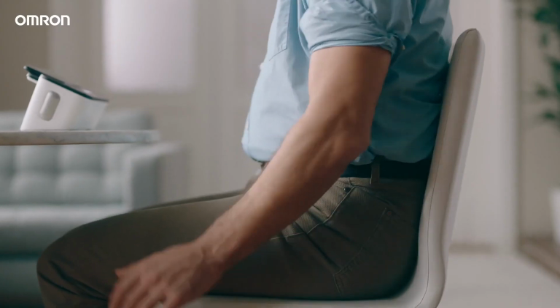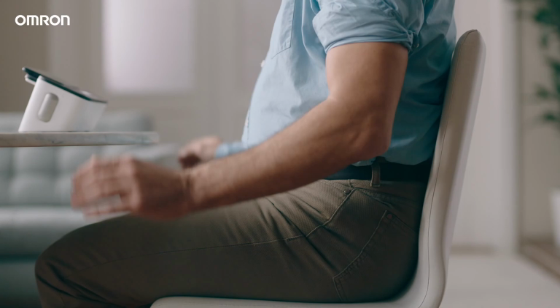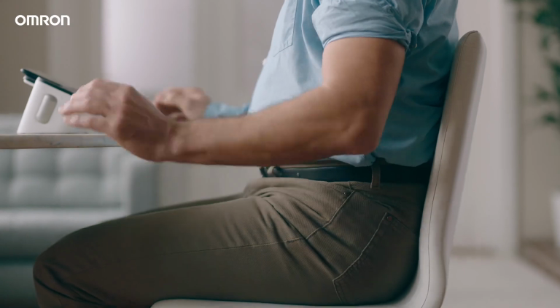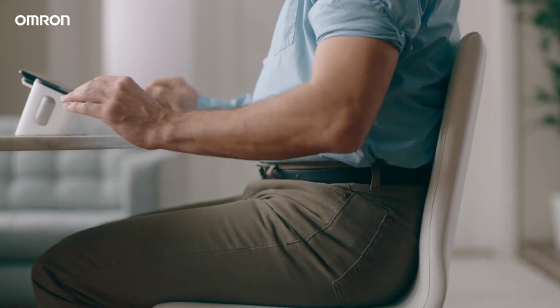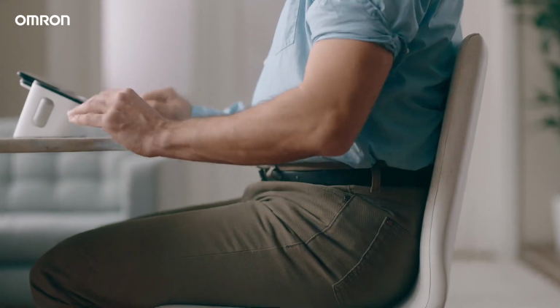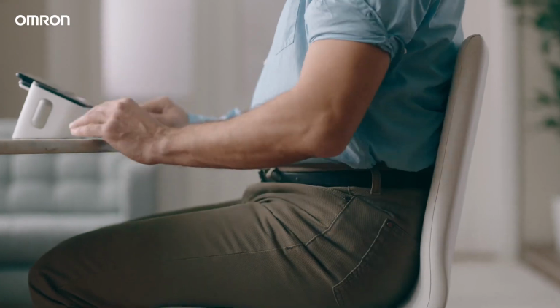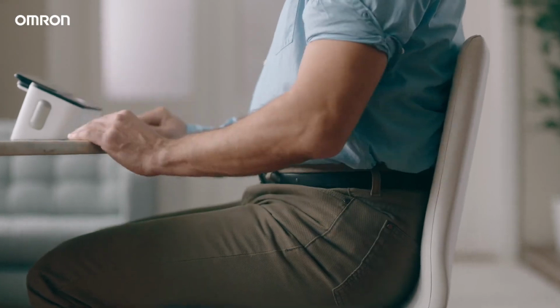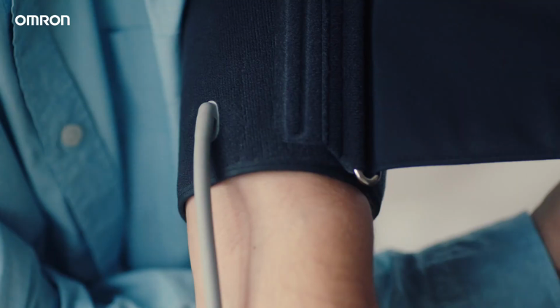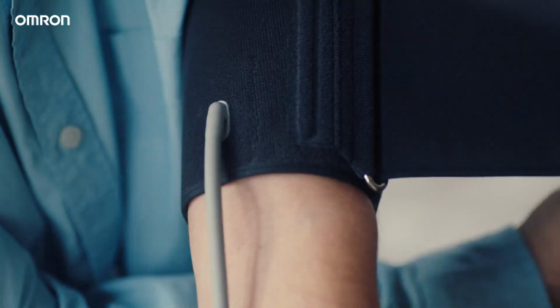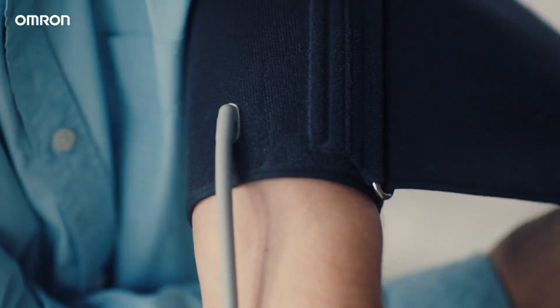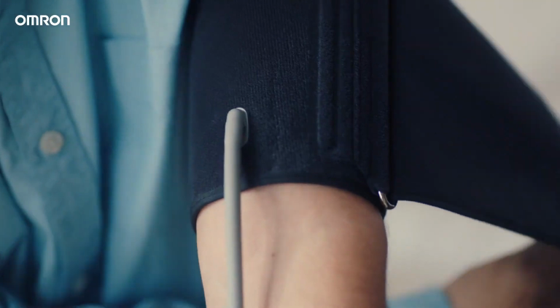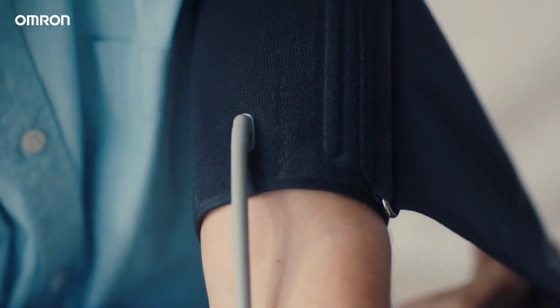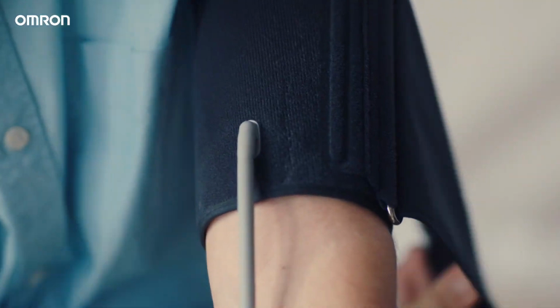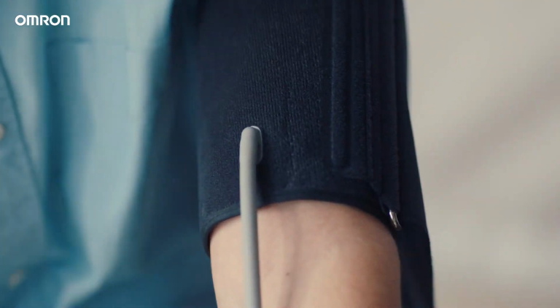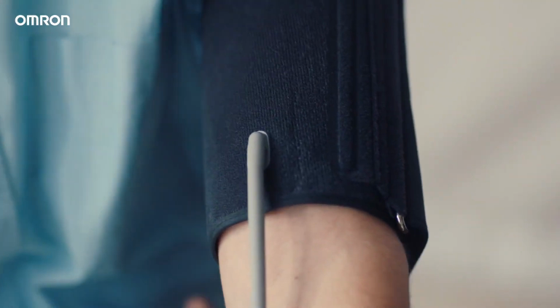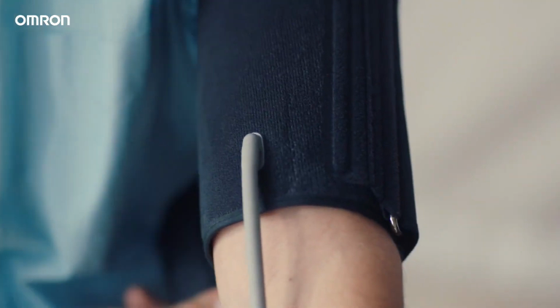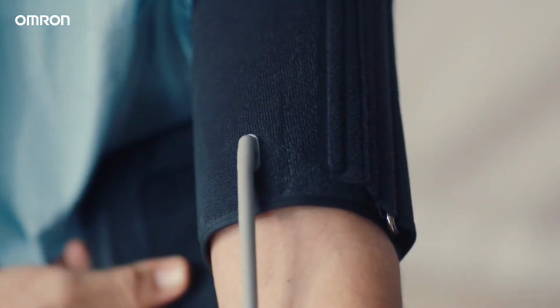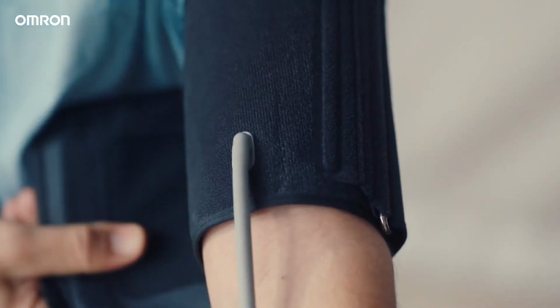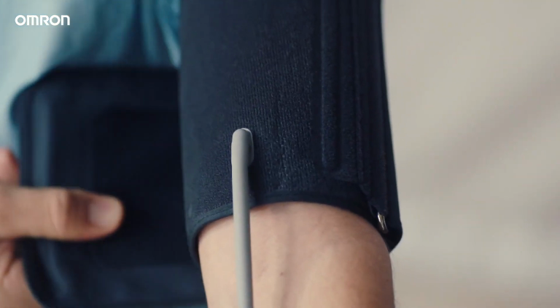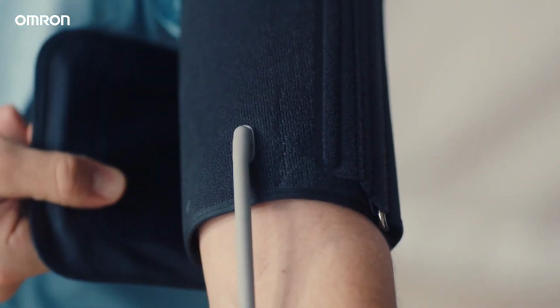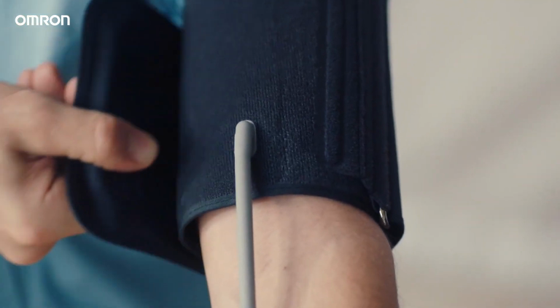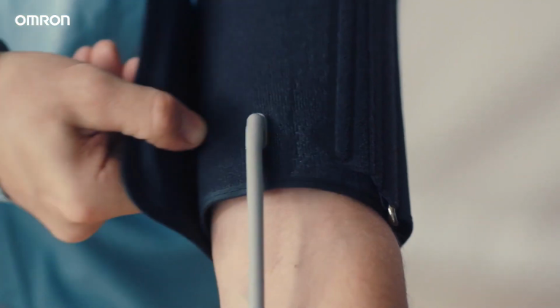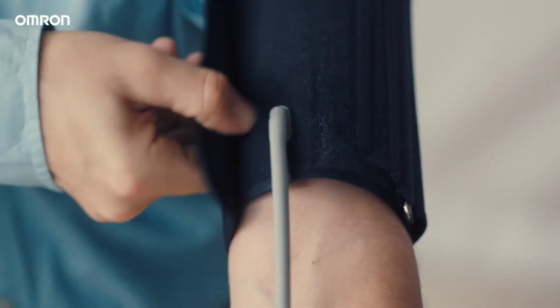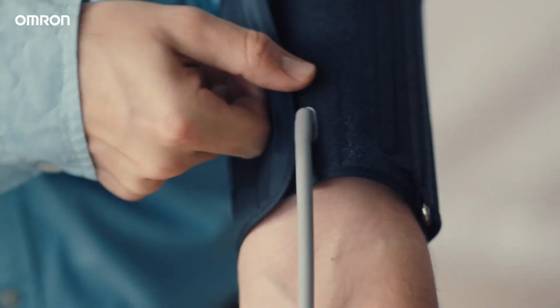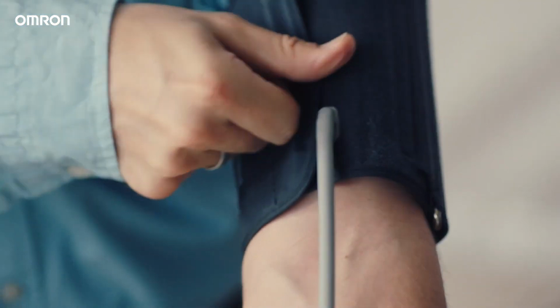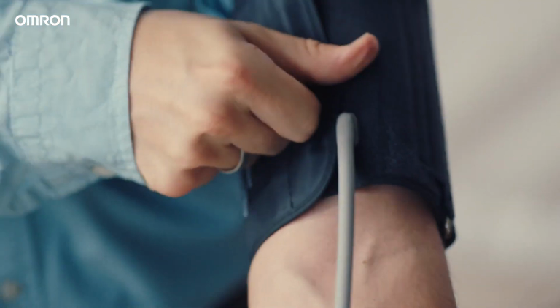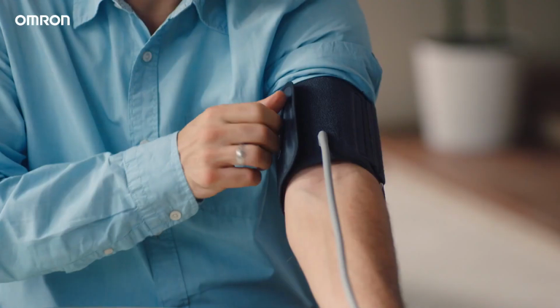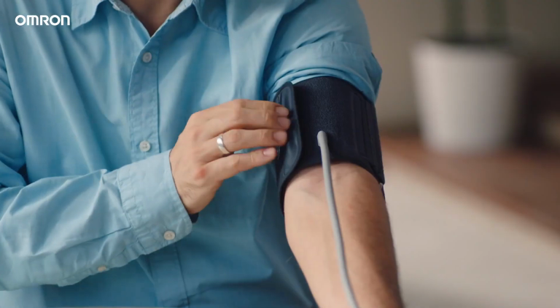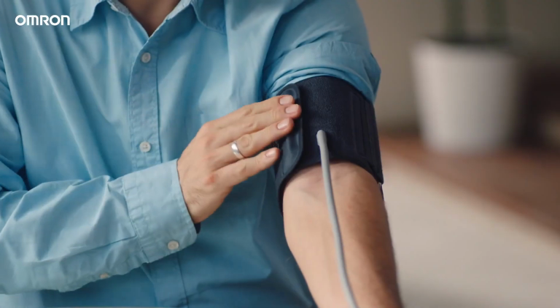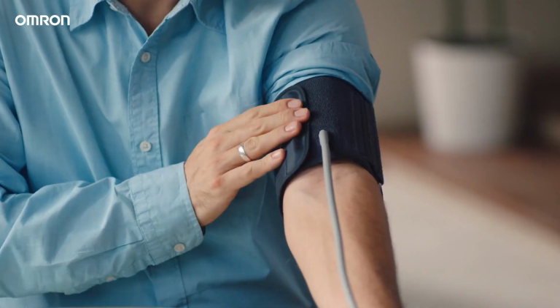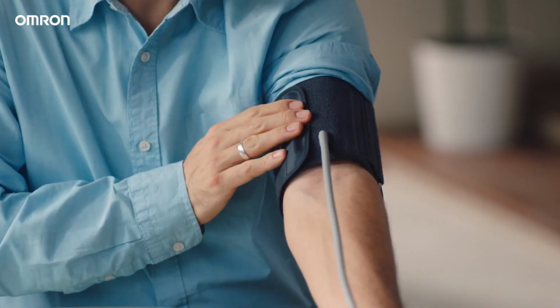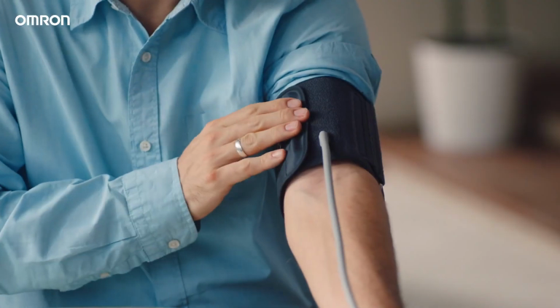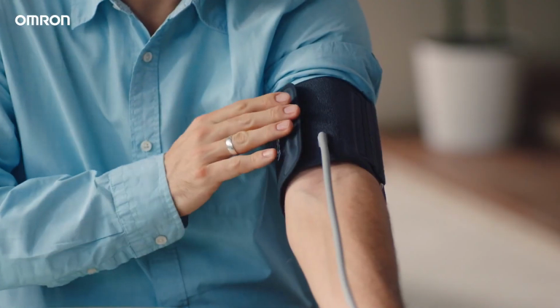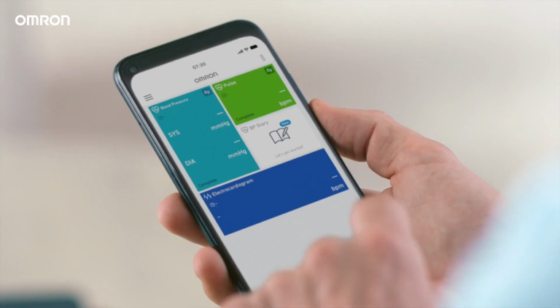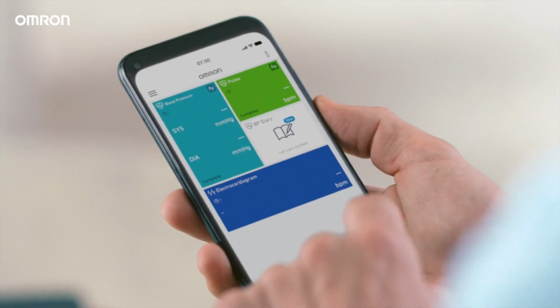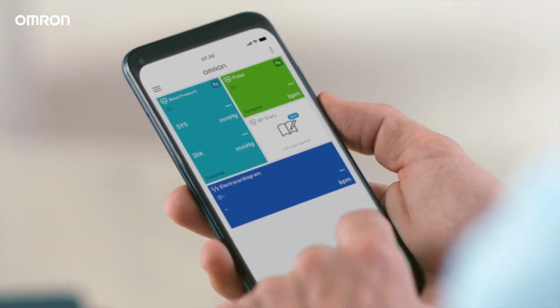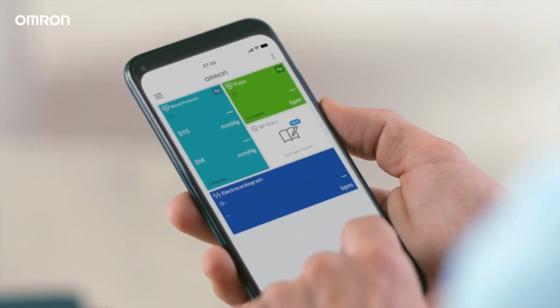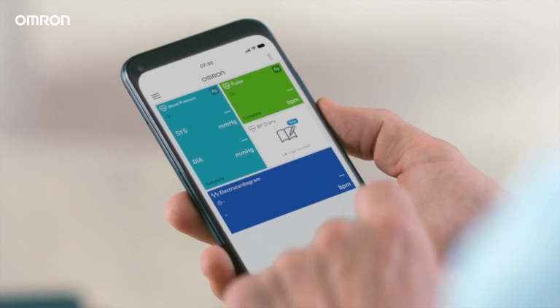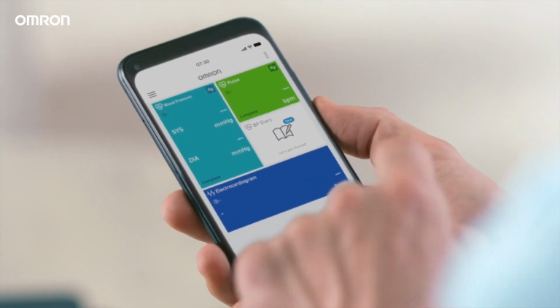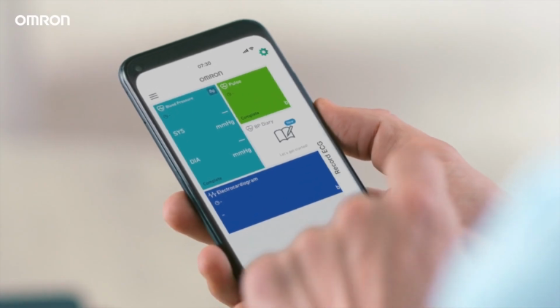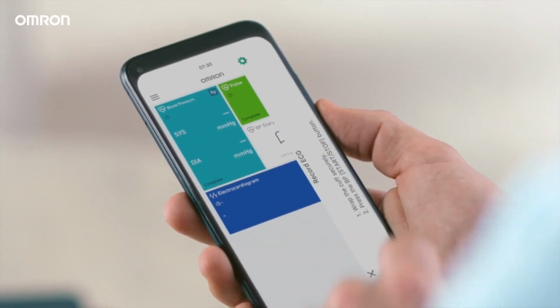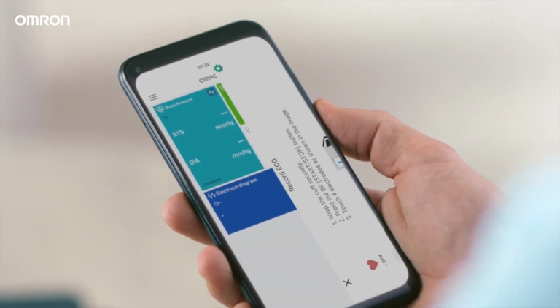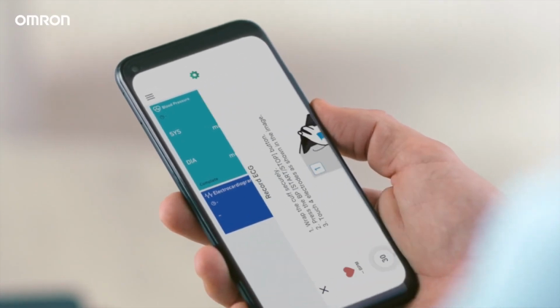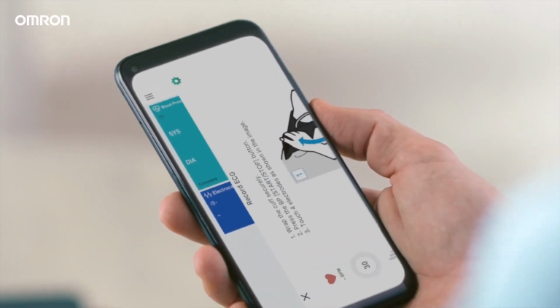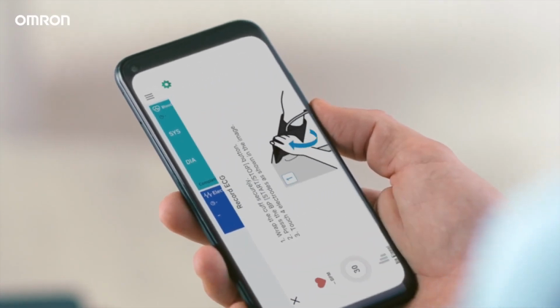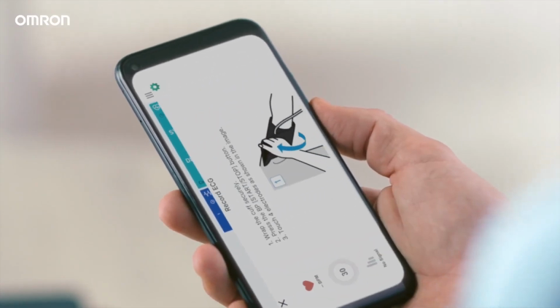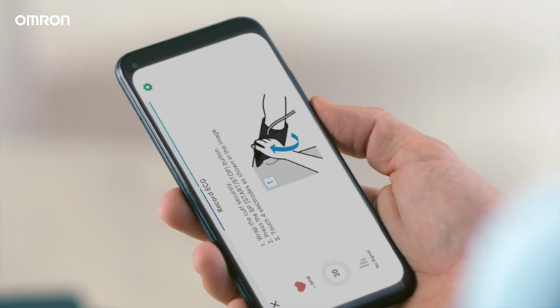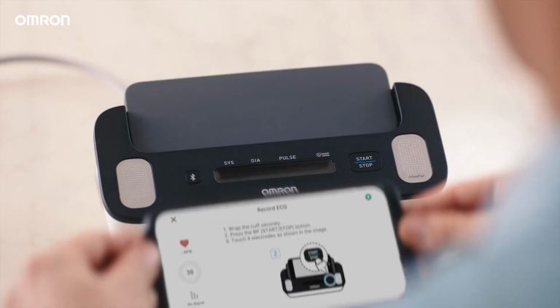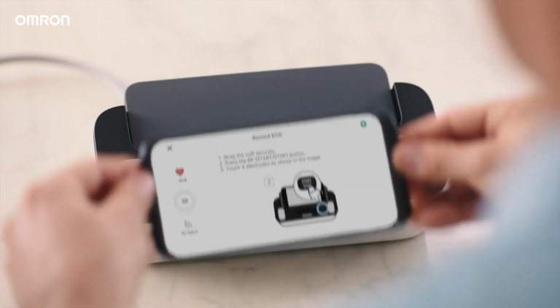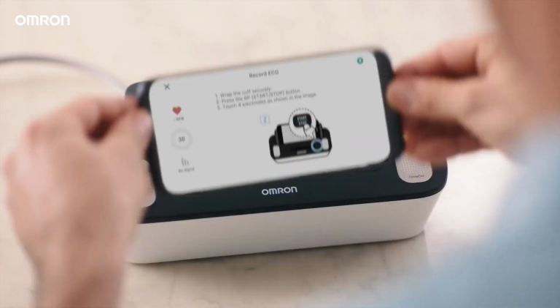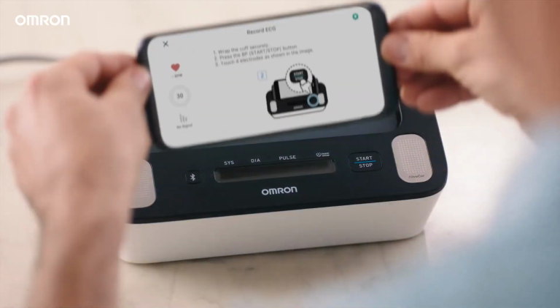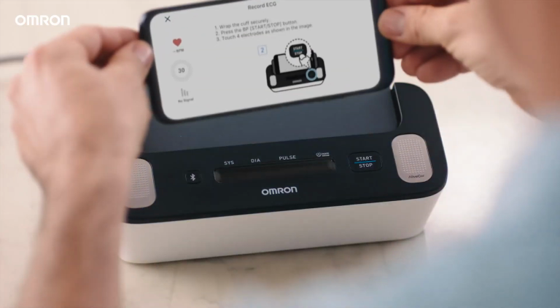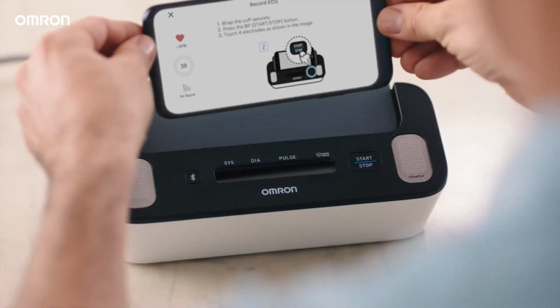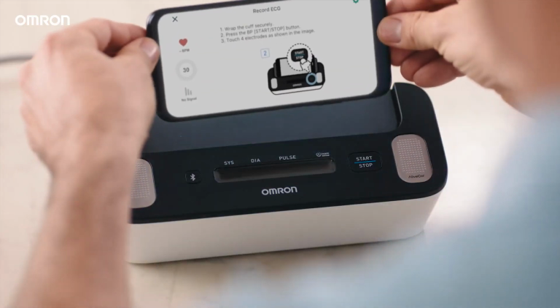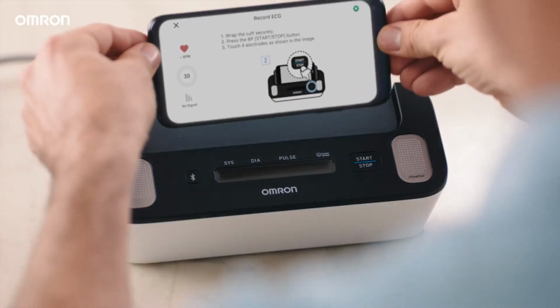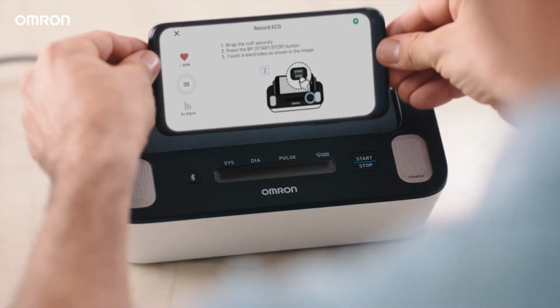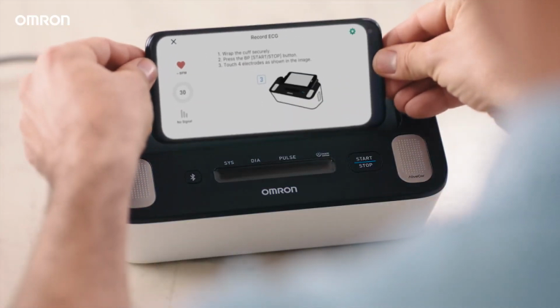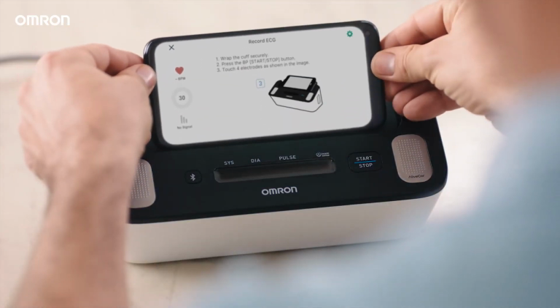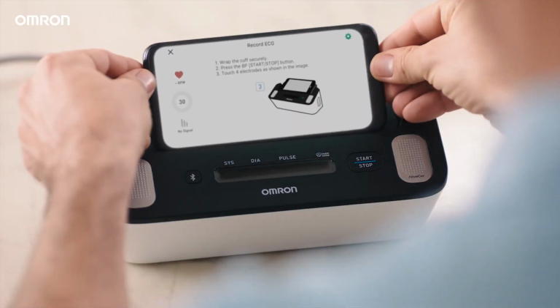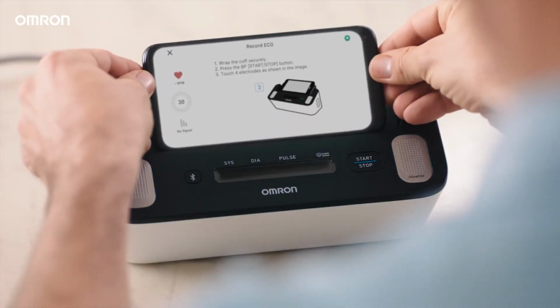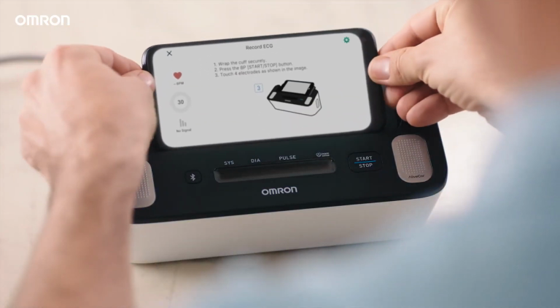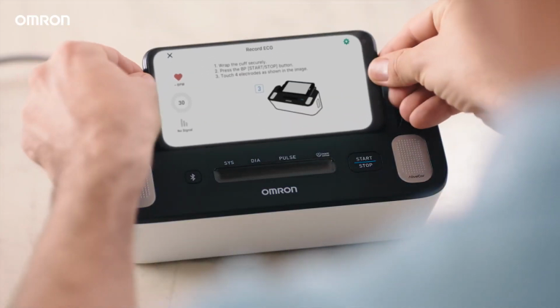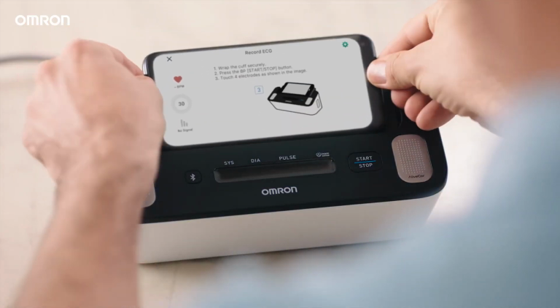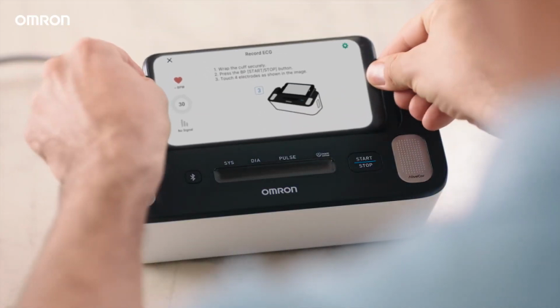Sit upright, wrap the arm cuff firmly in place, tap record on the Omron Connect app, and place your smartphone on the cradle.